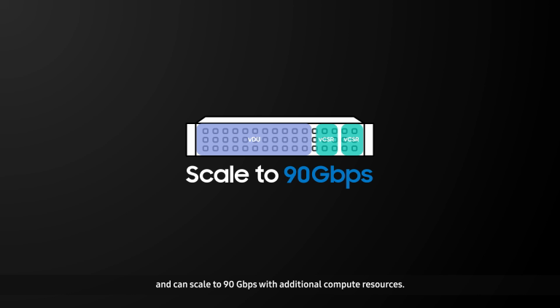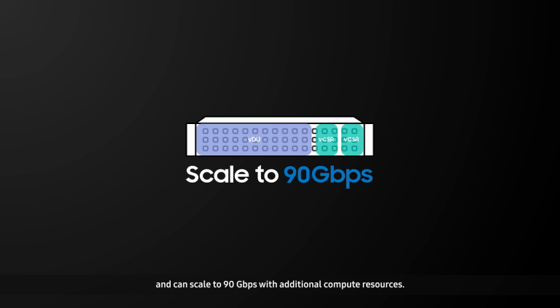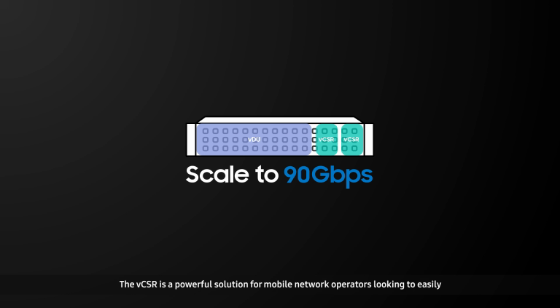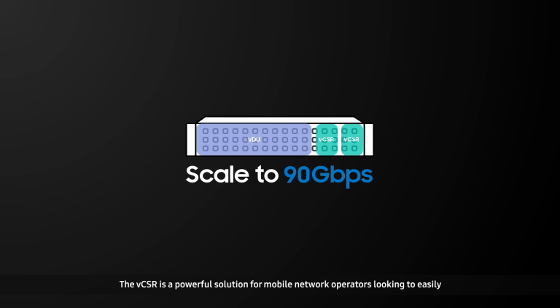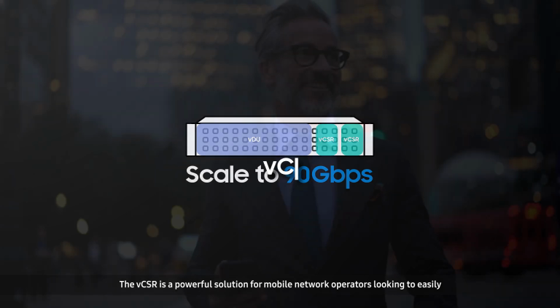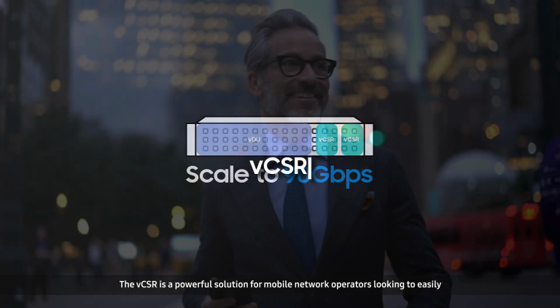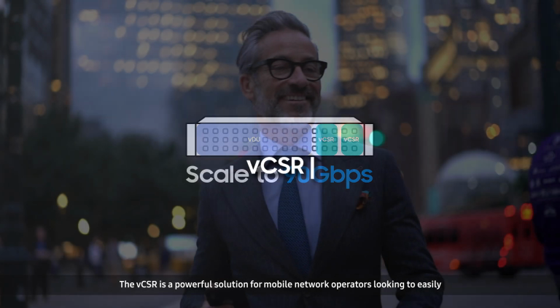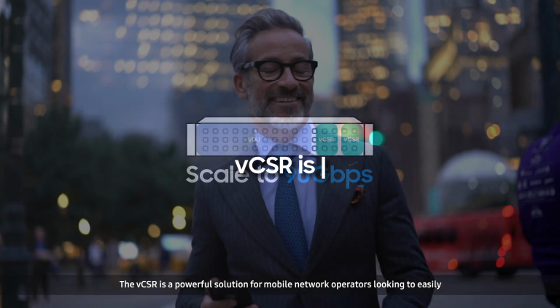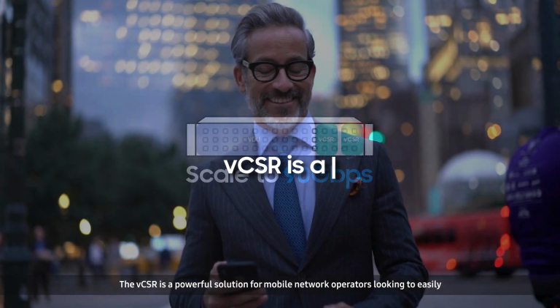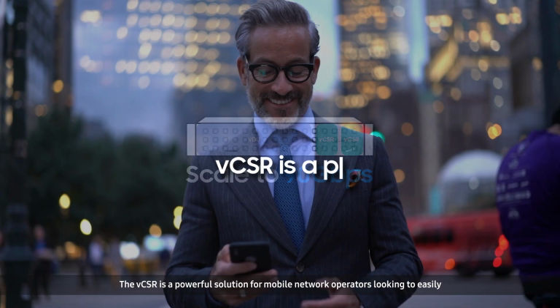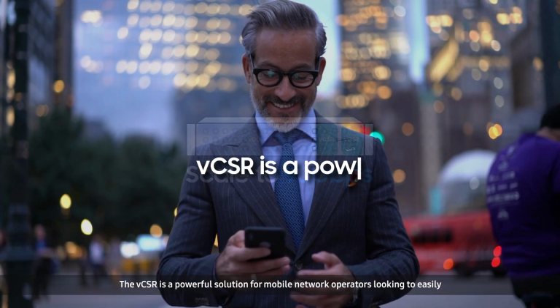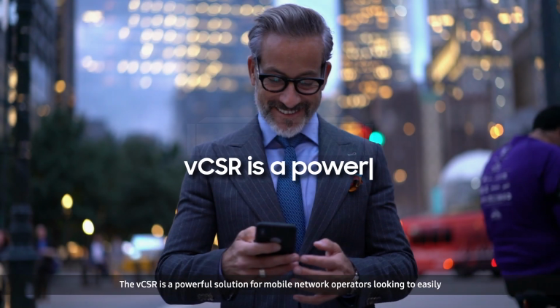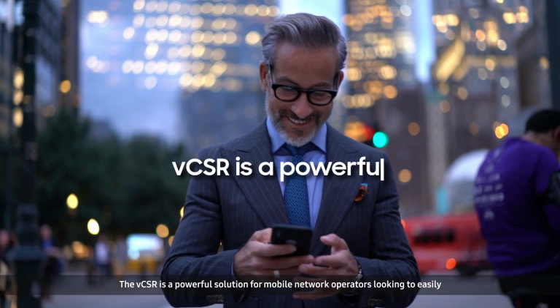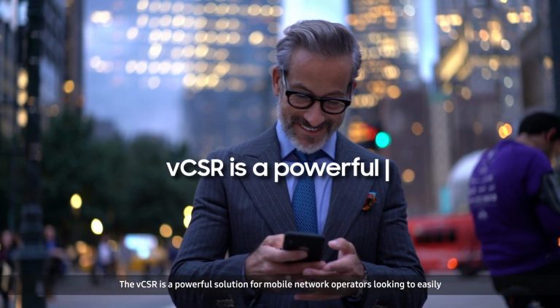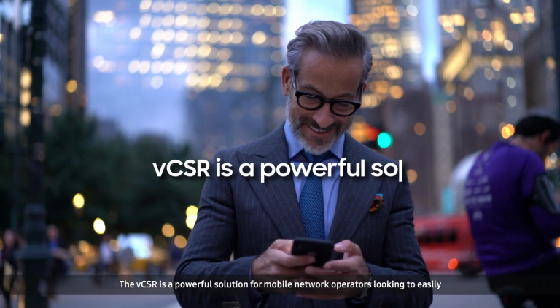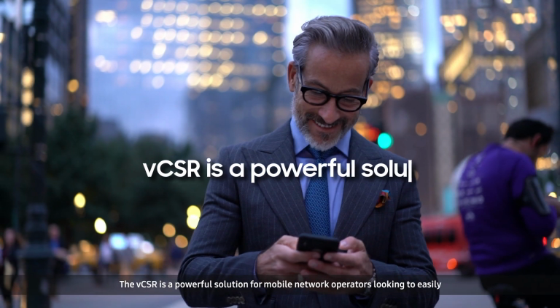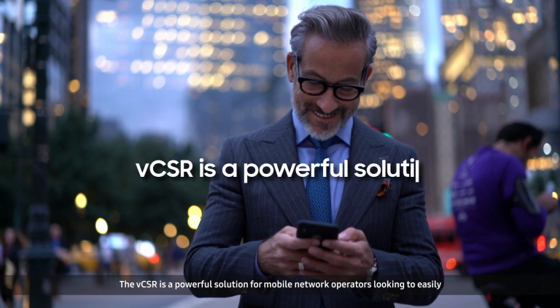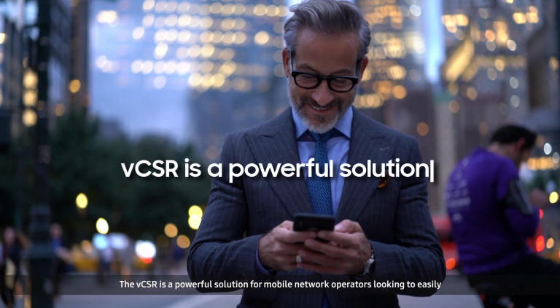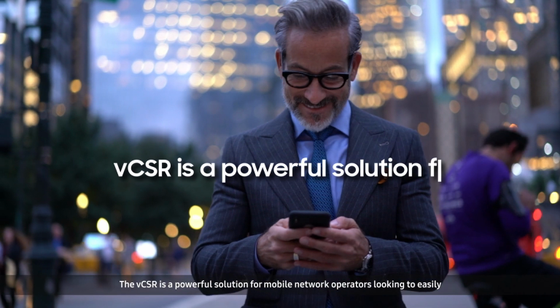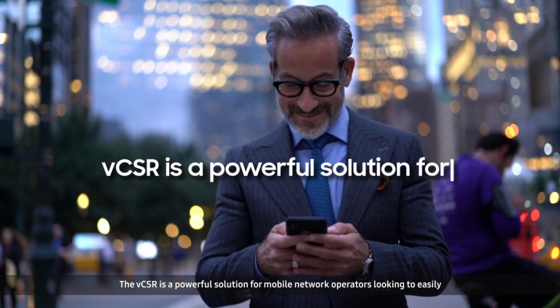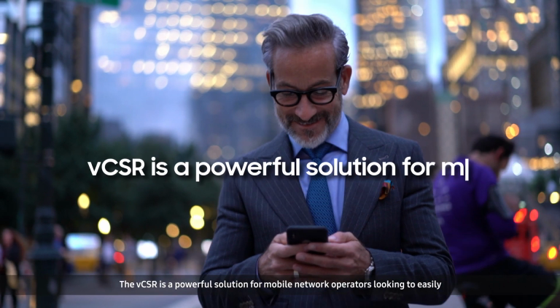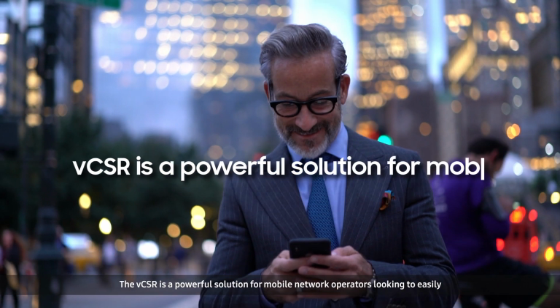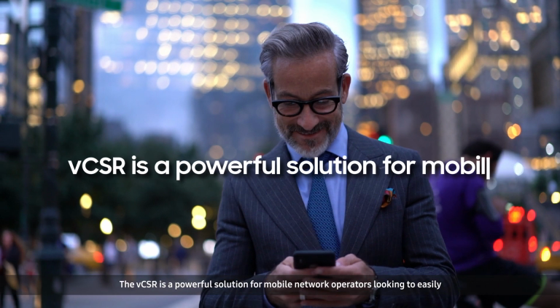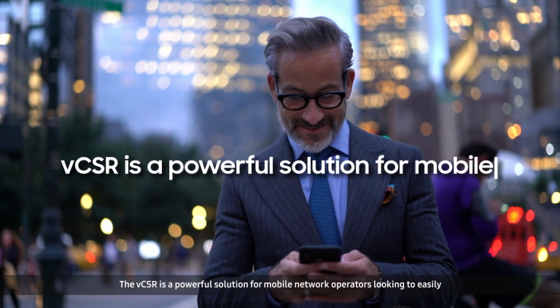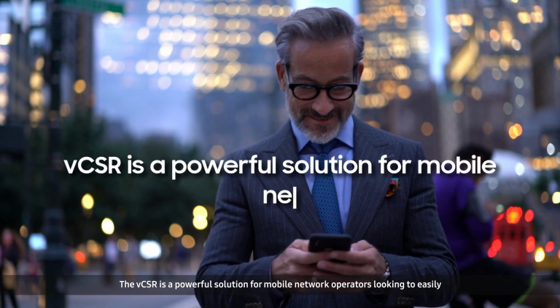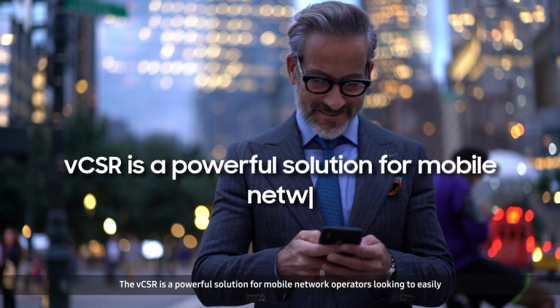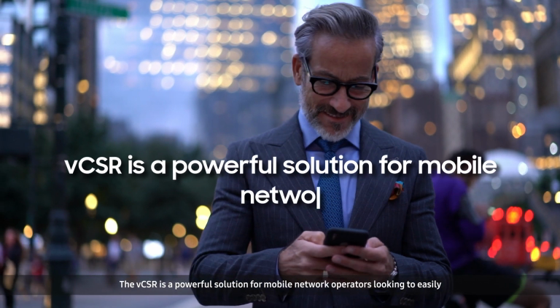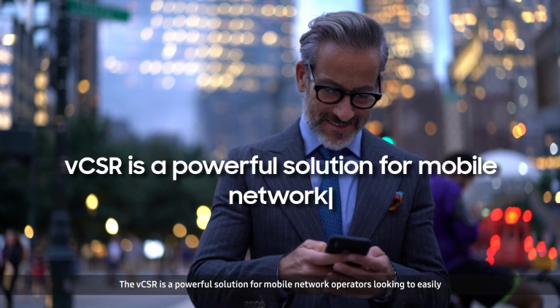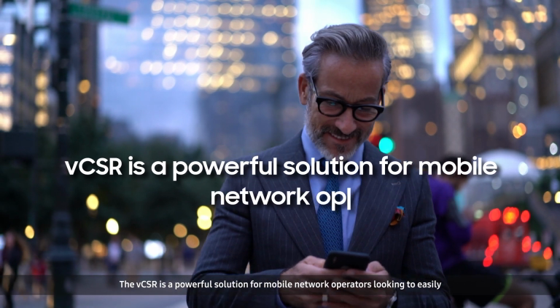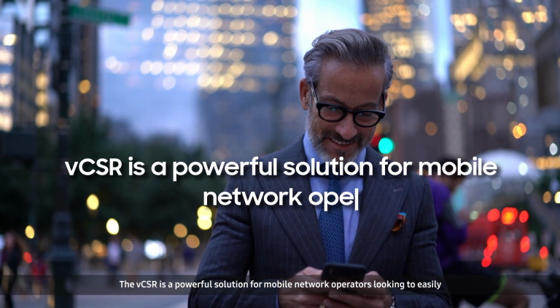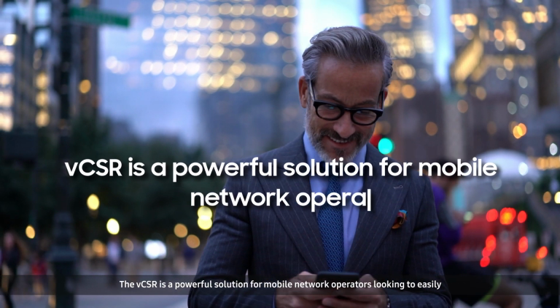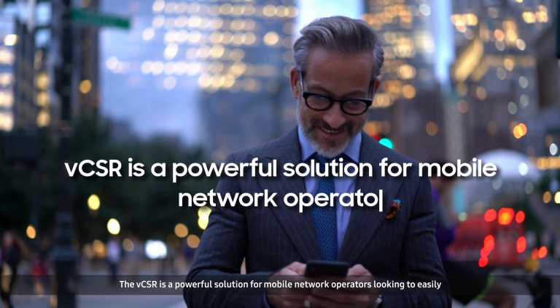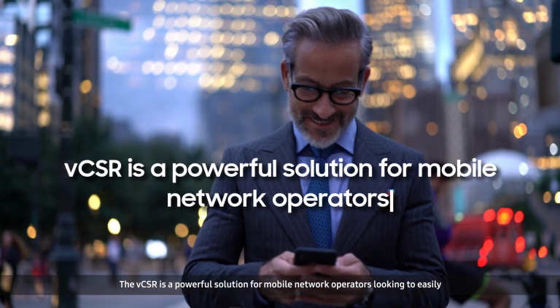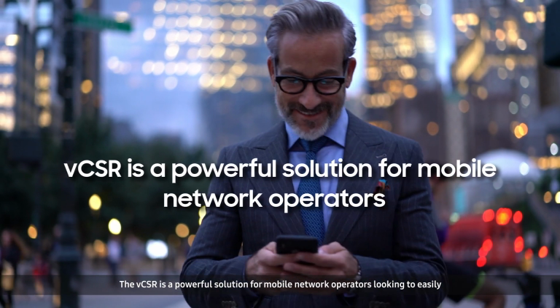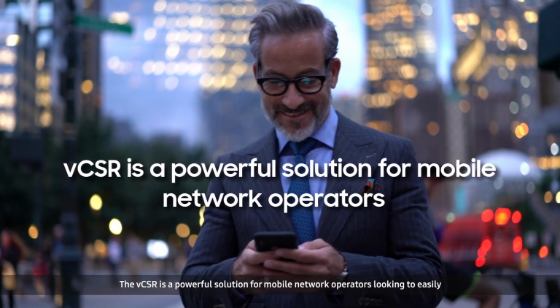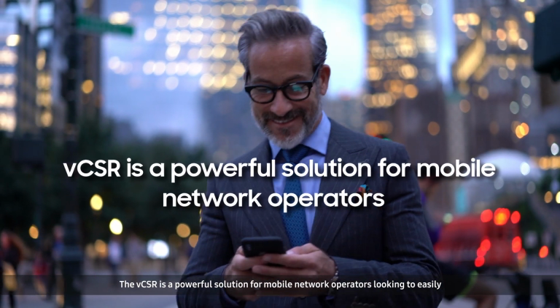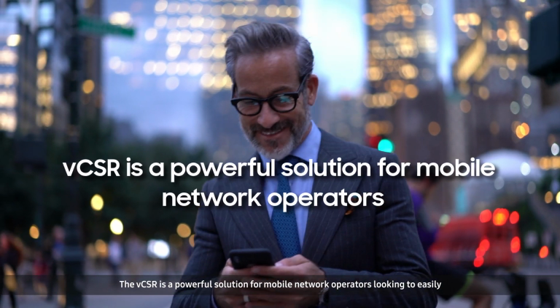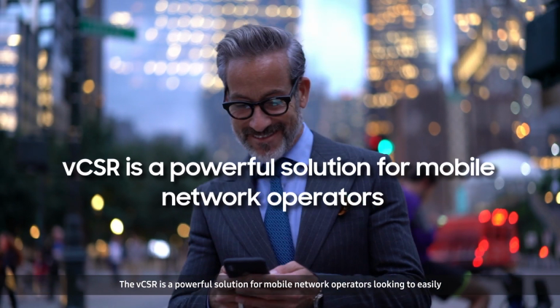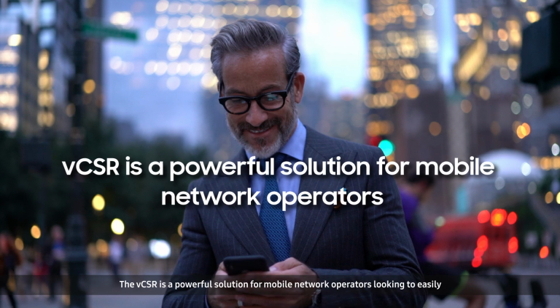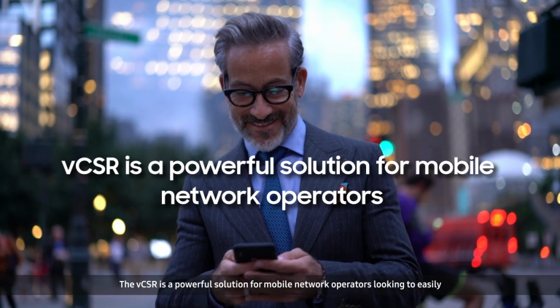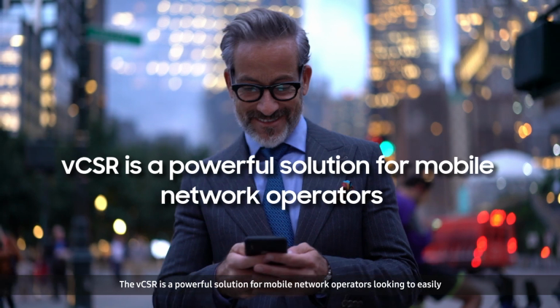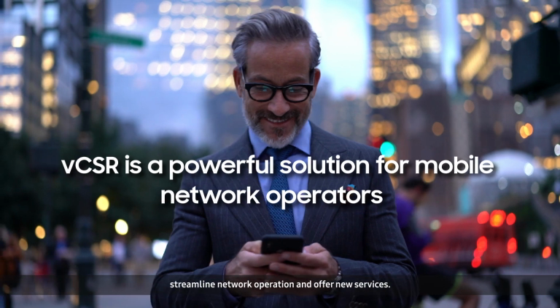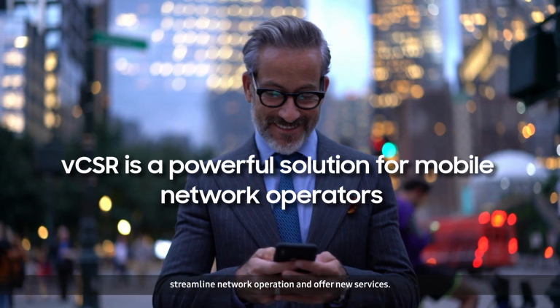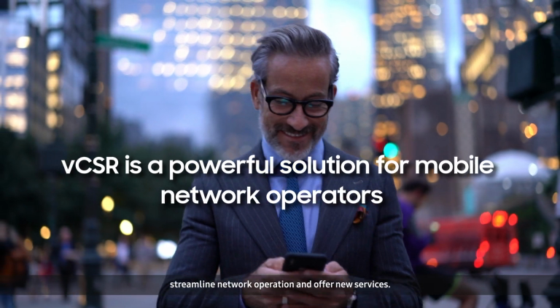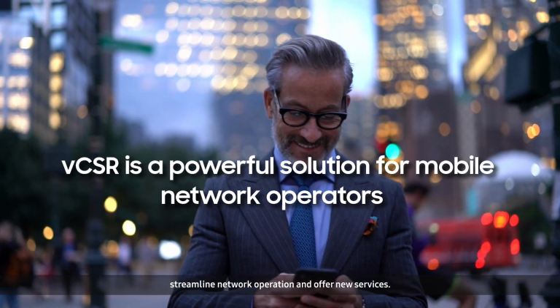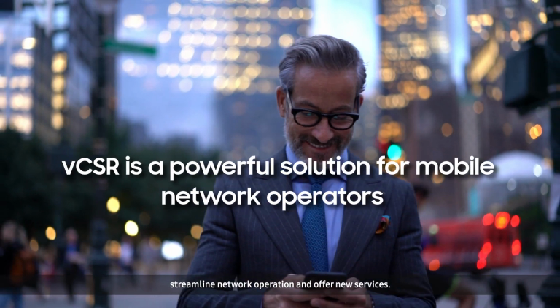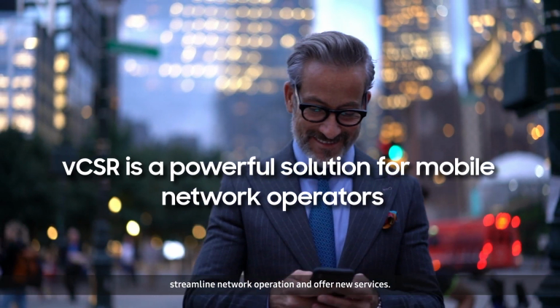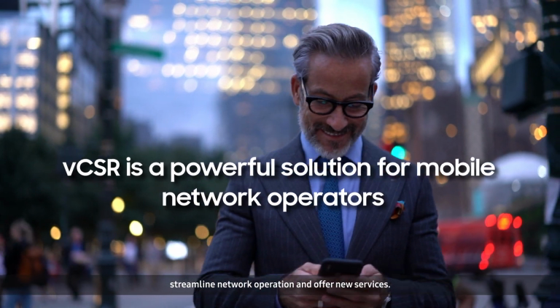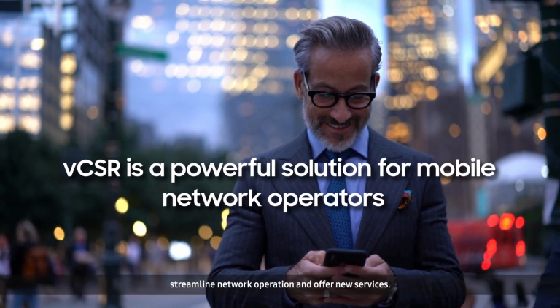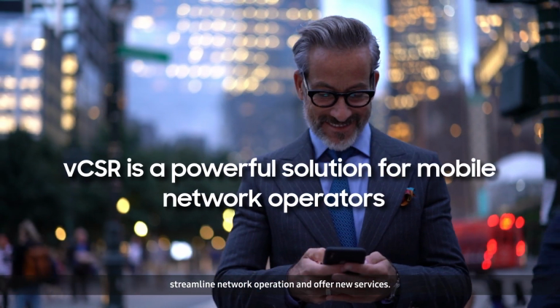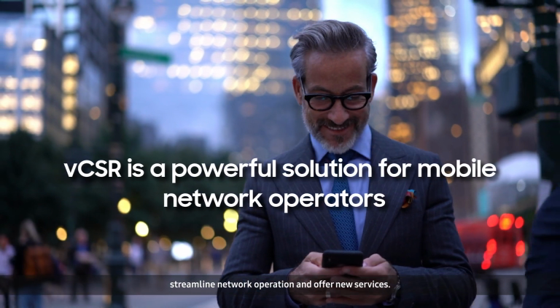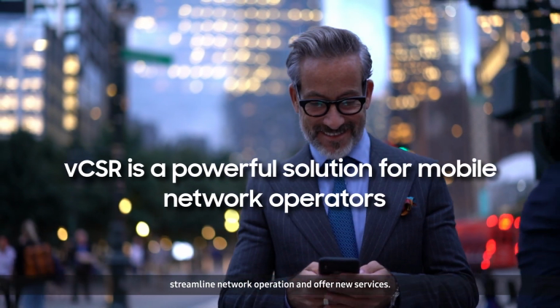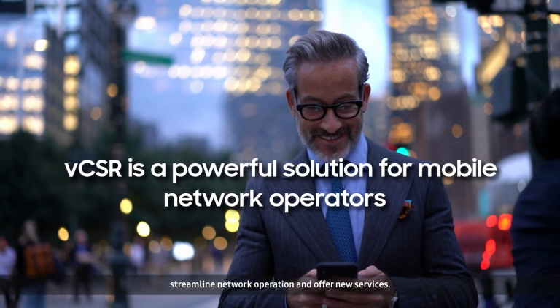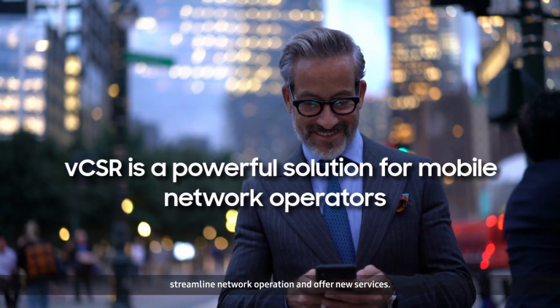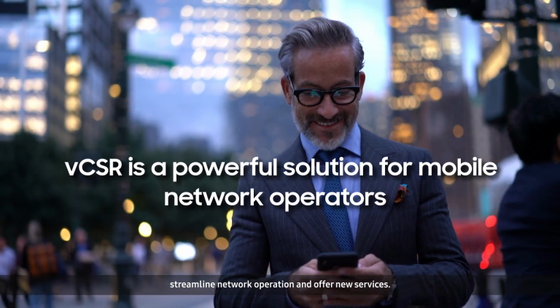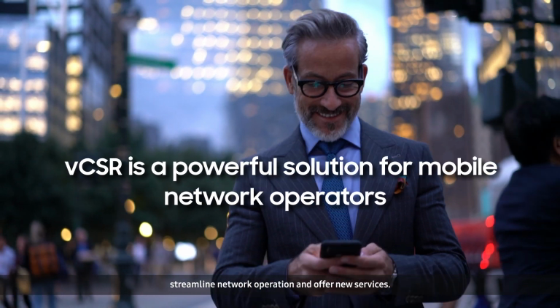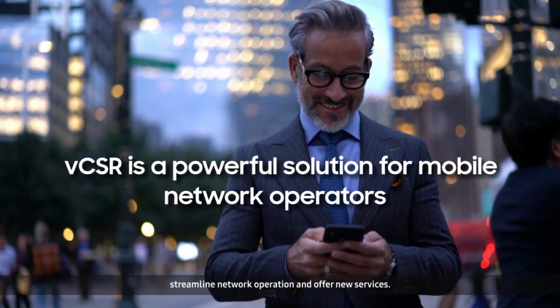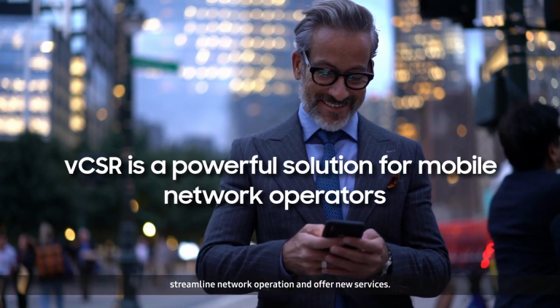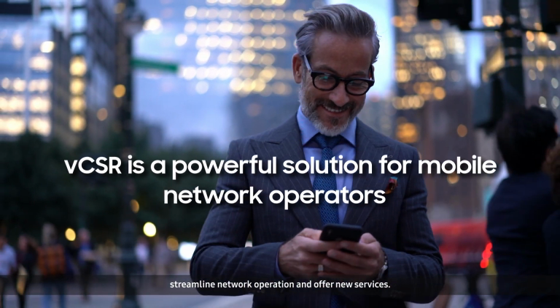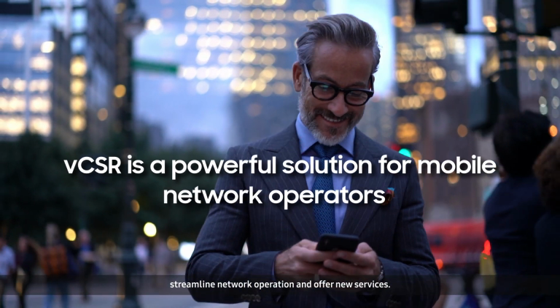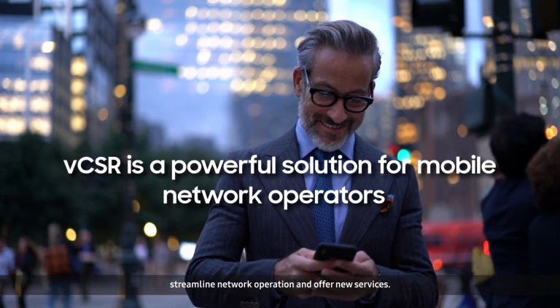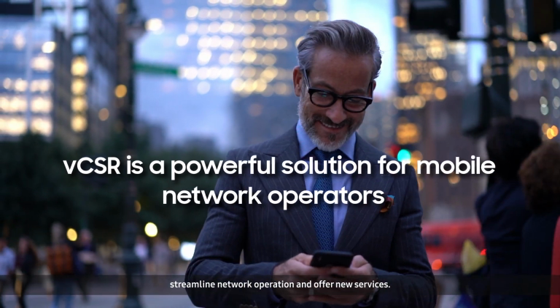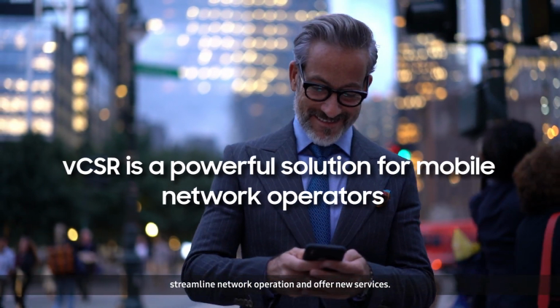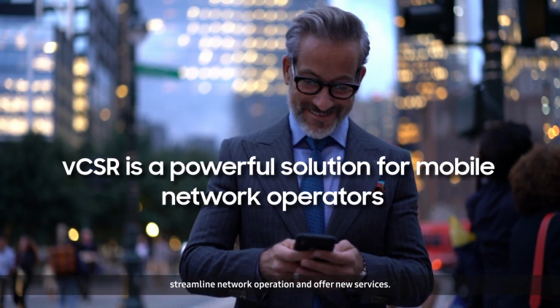The VCSR is a powerful solution for mobile network operators looking to easily streamline network operations and offer new services.